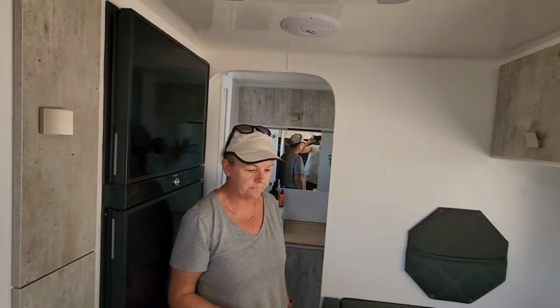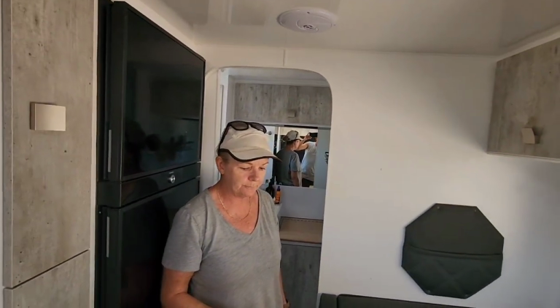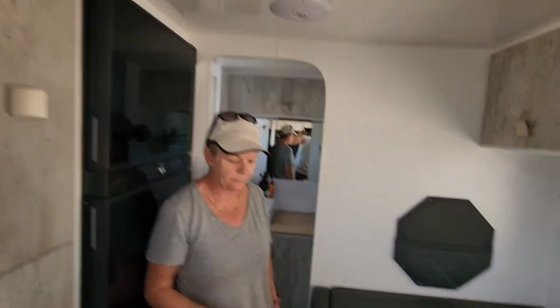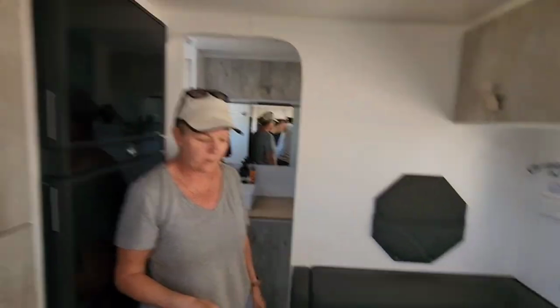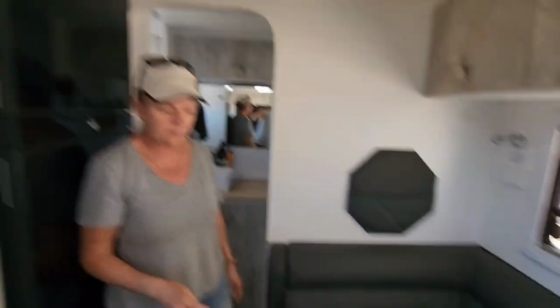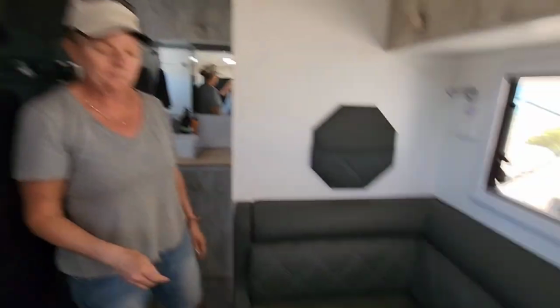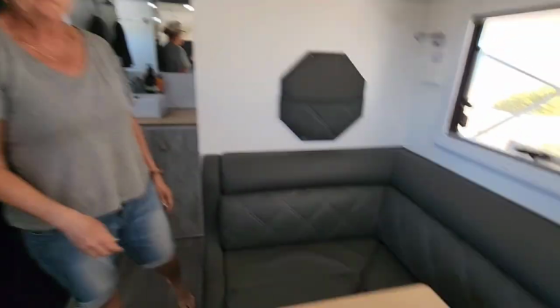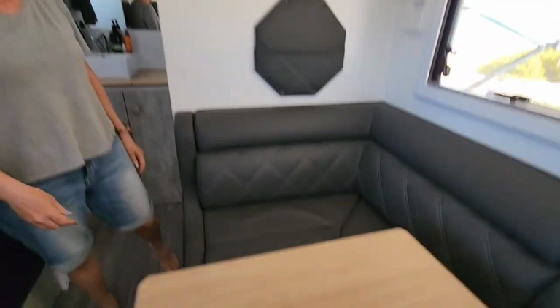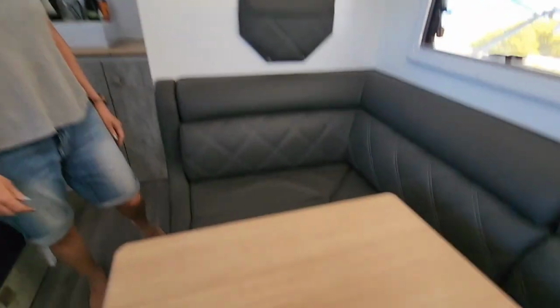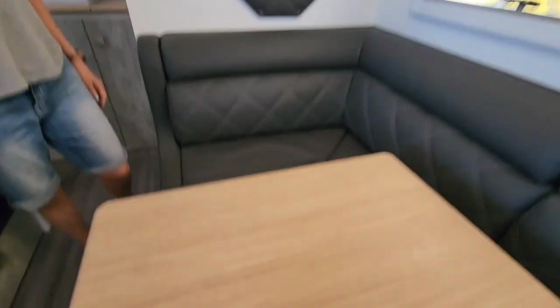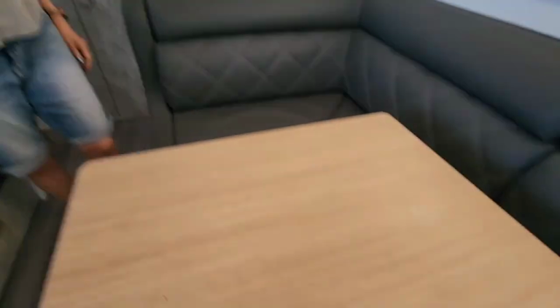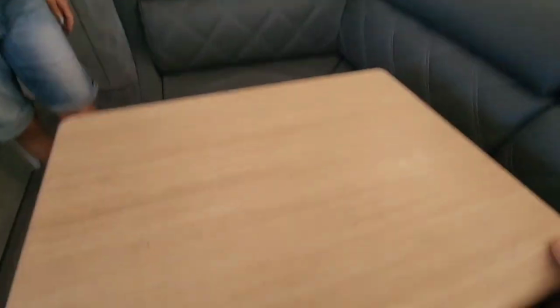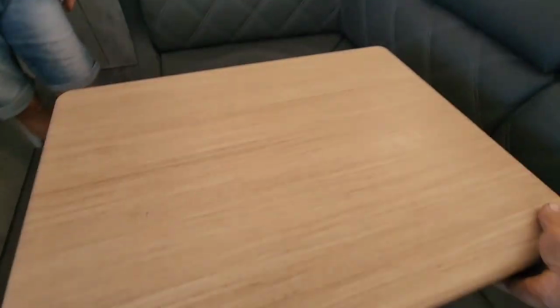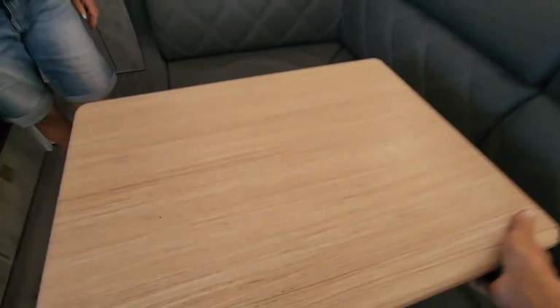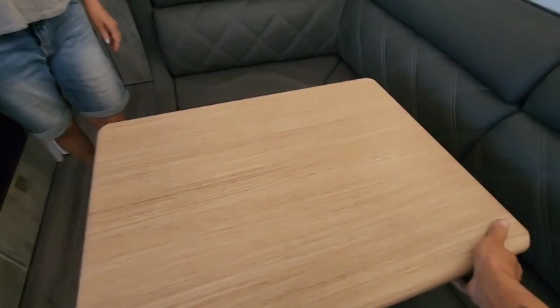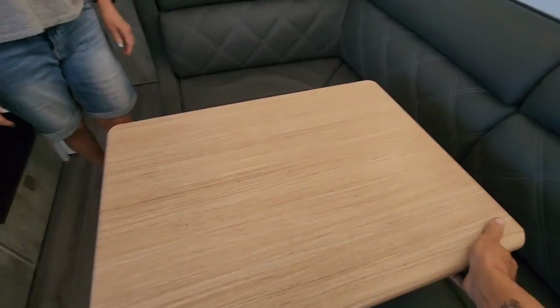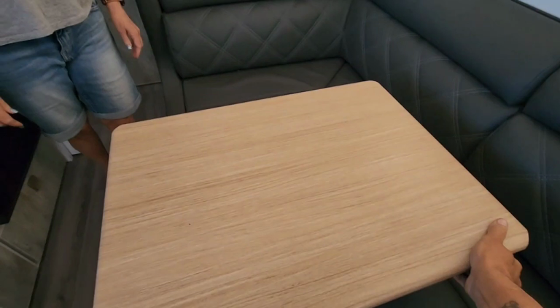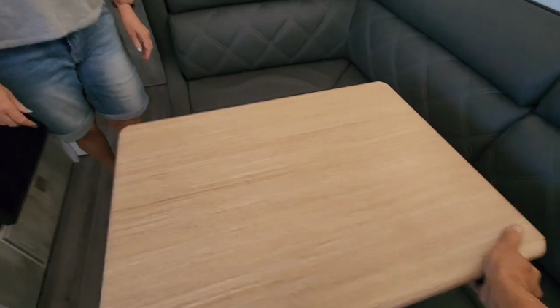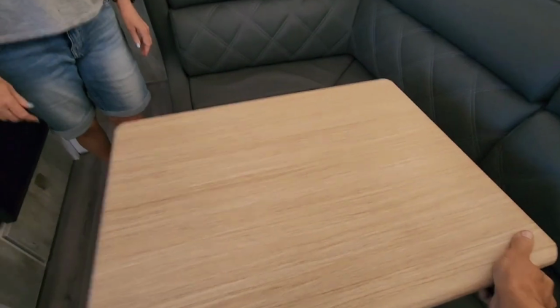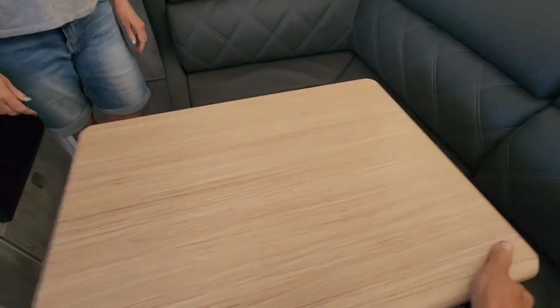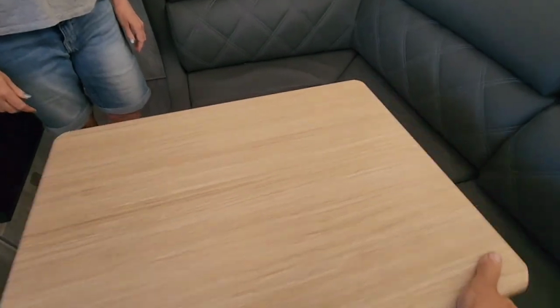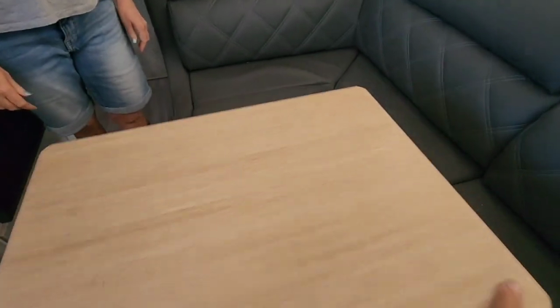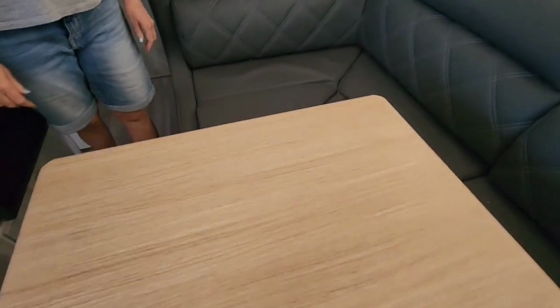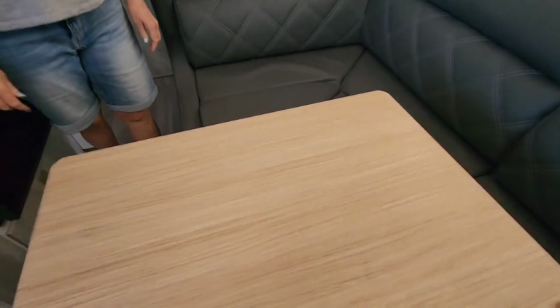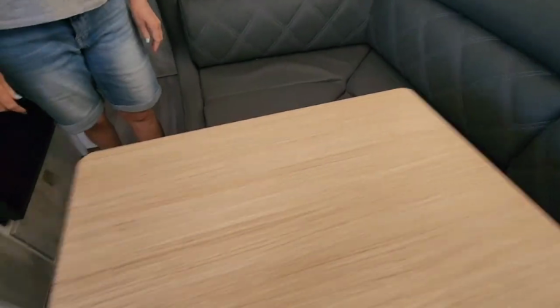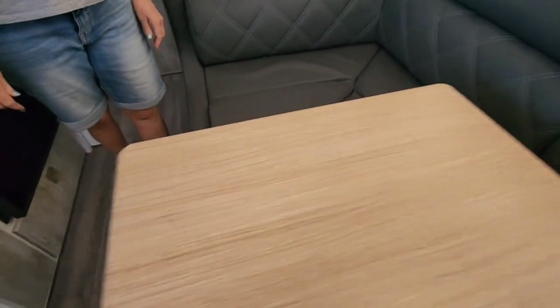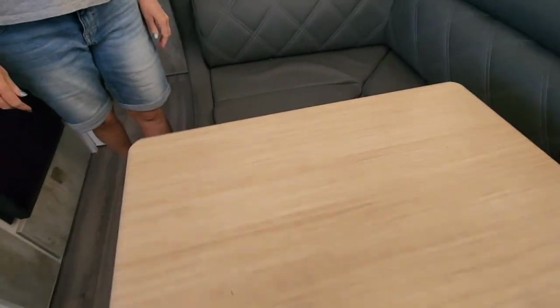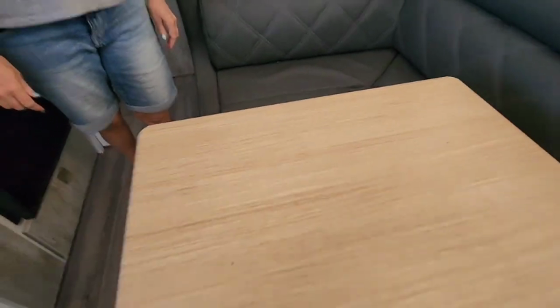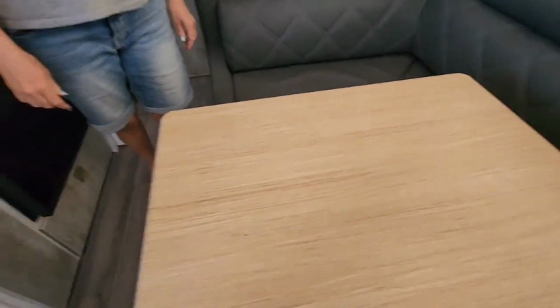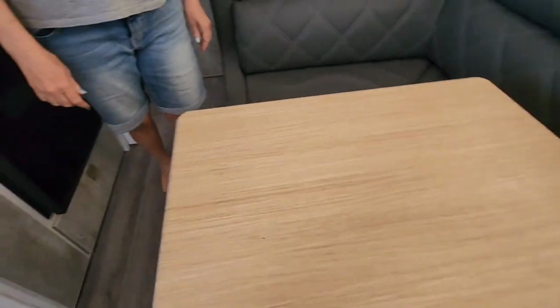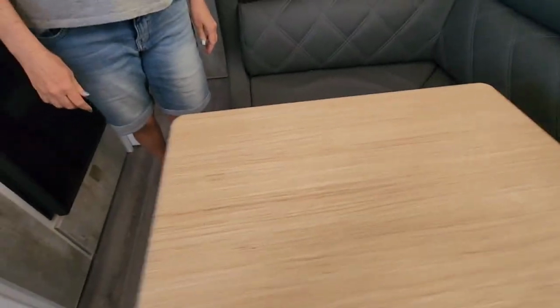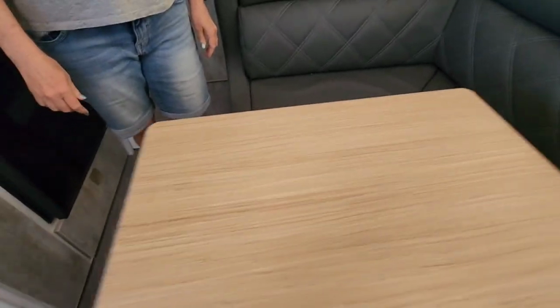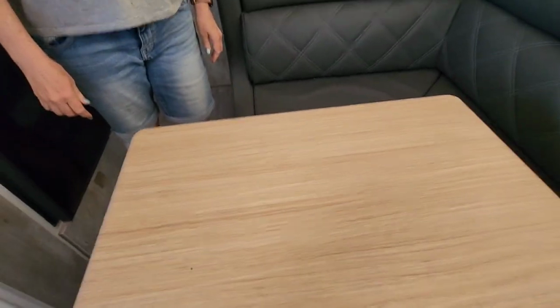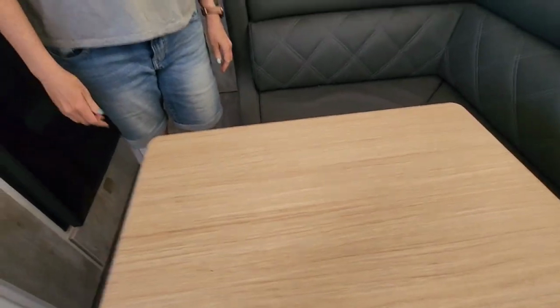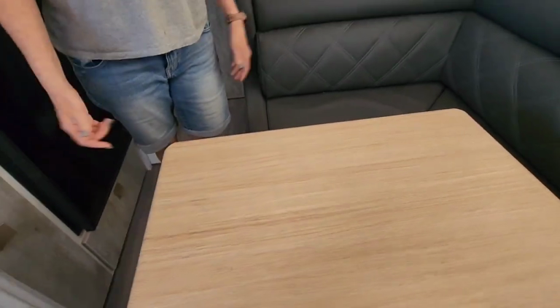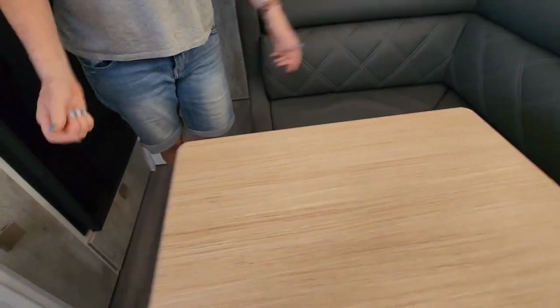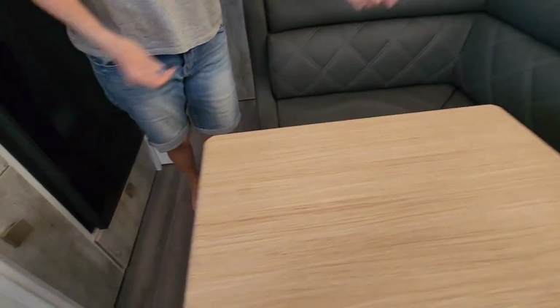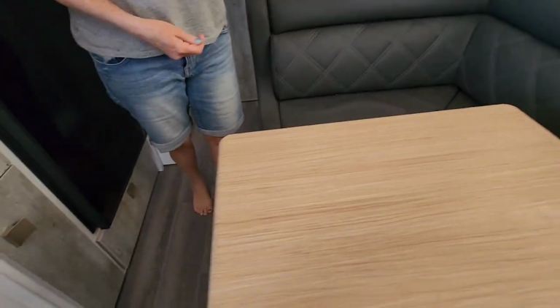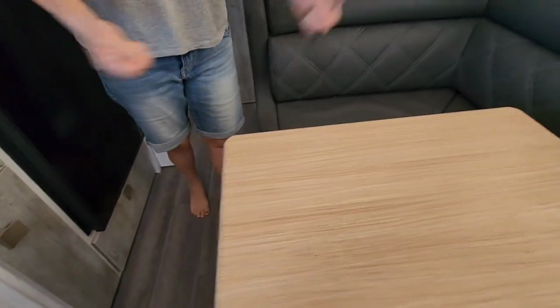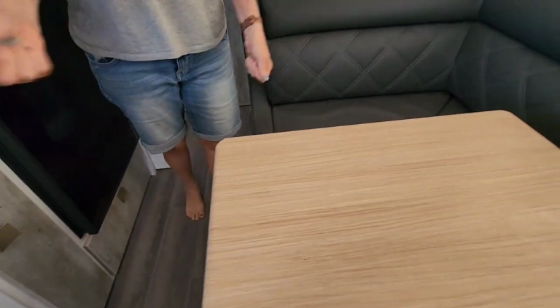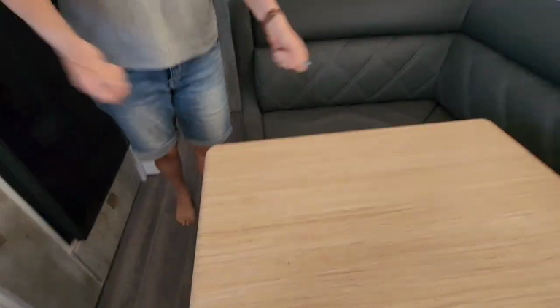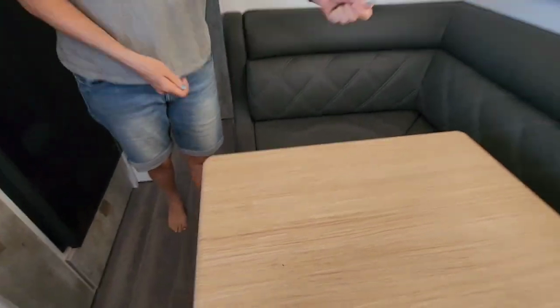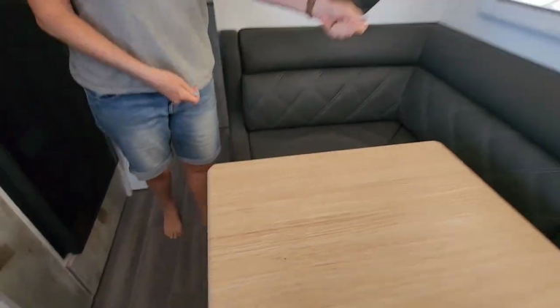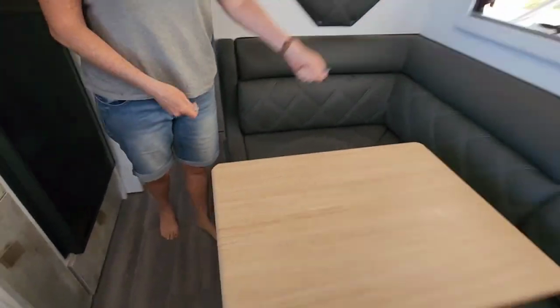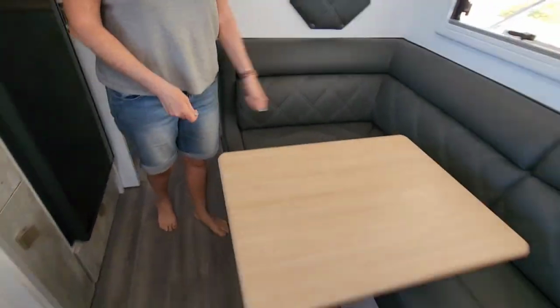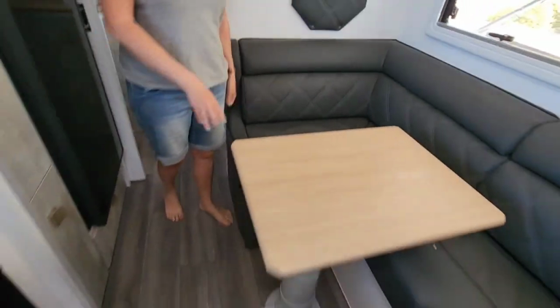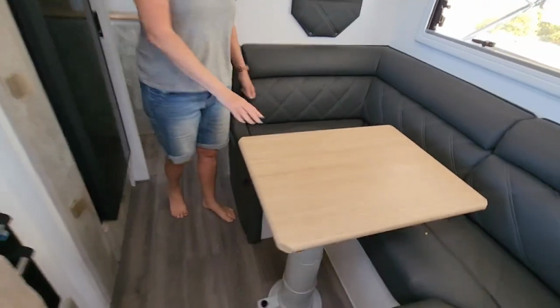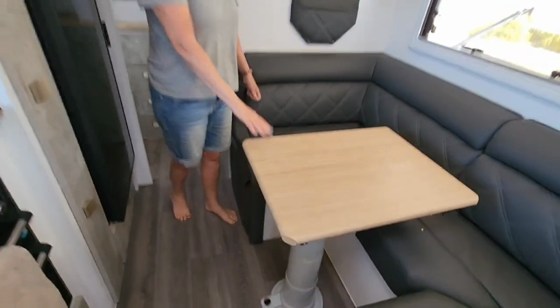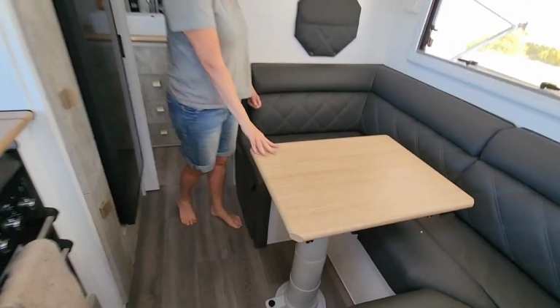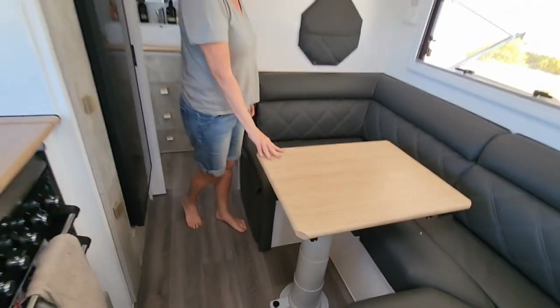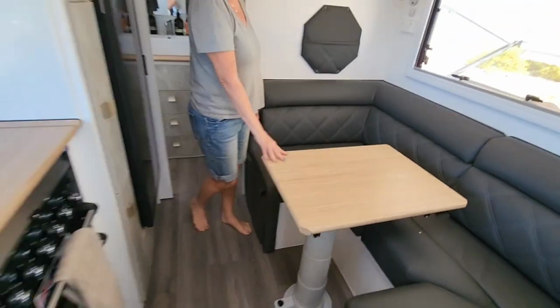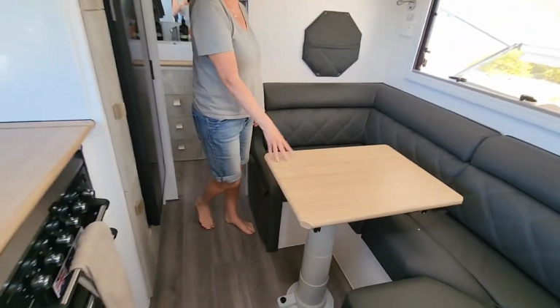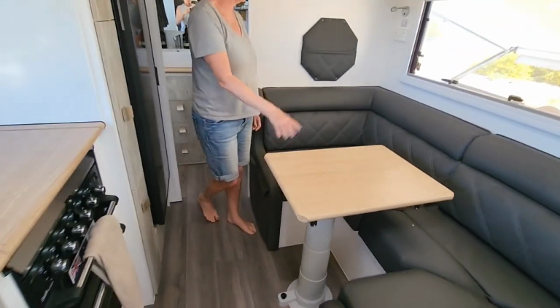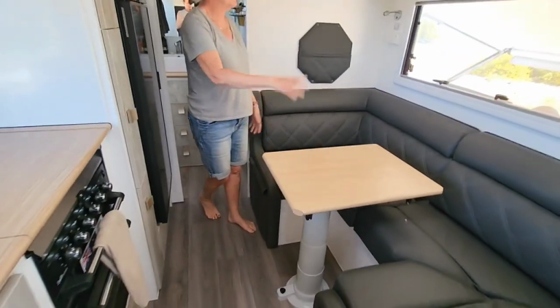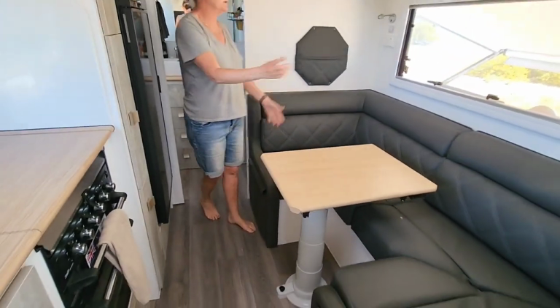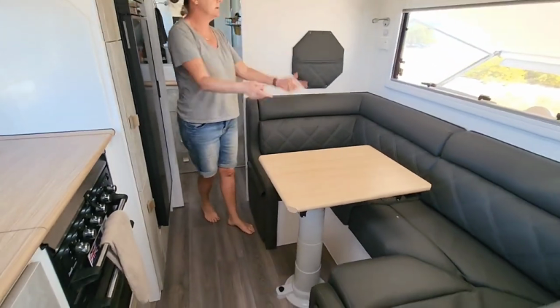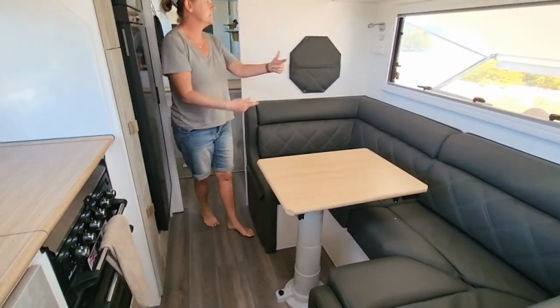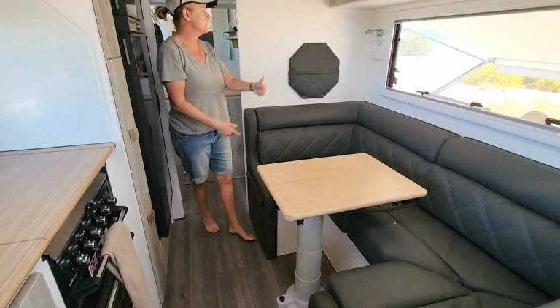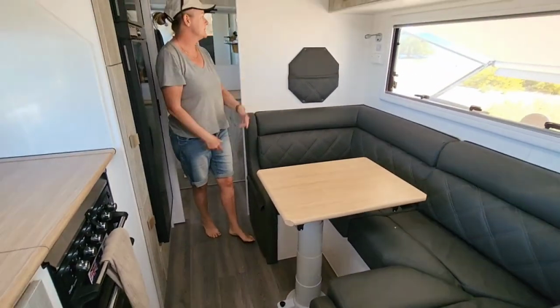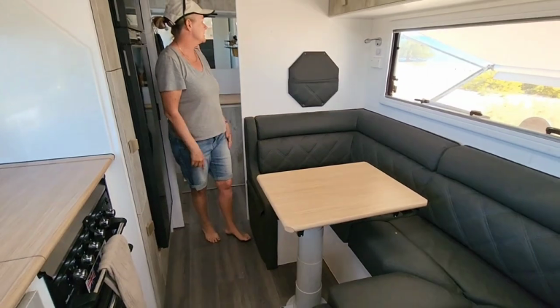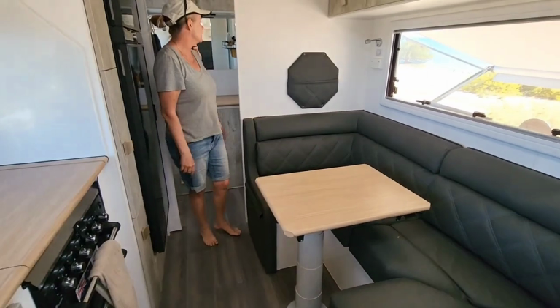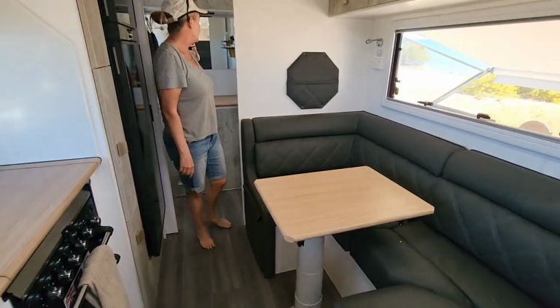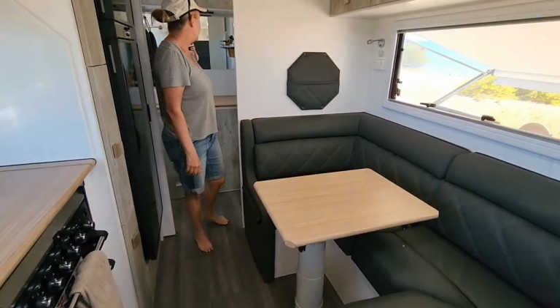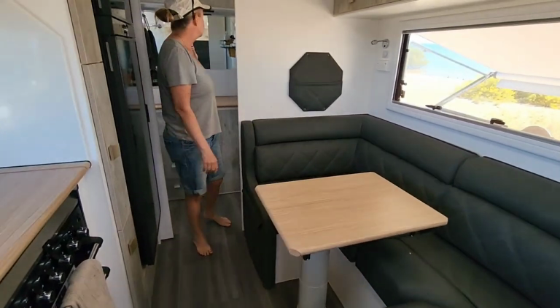Standard adjustable table - the ones that do the moving swivel thing. It spins the other way as well but we like it this way.